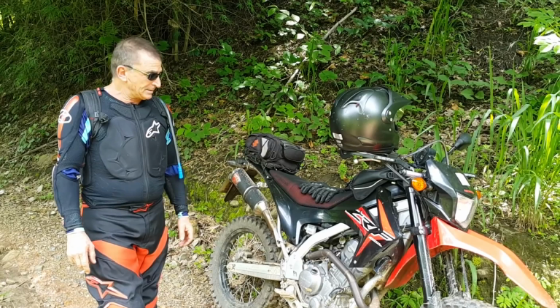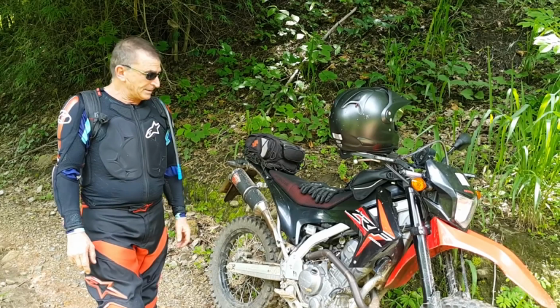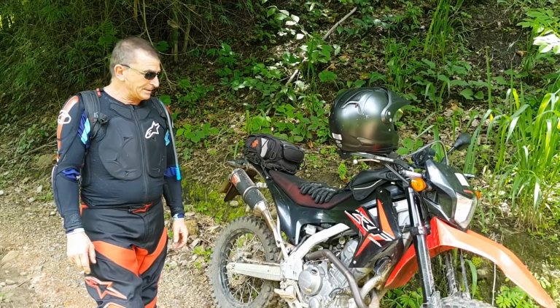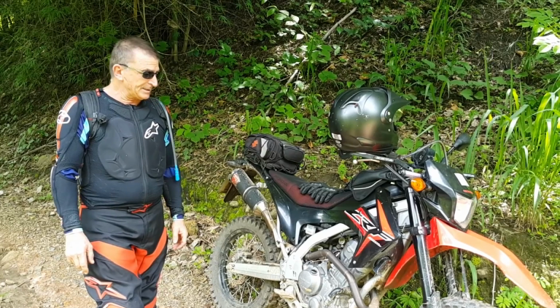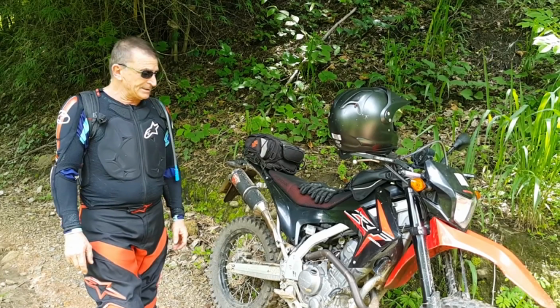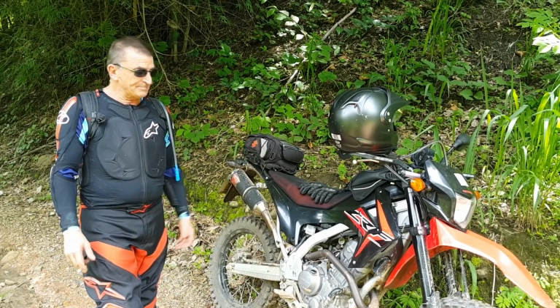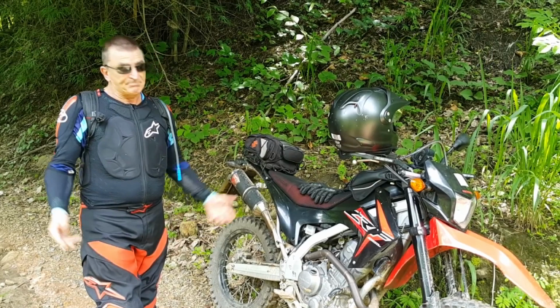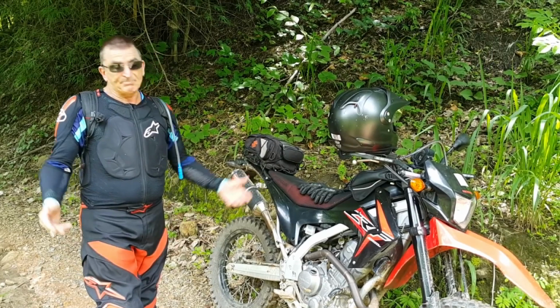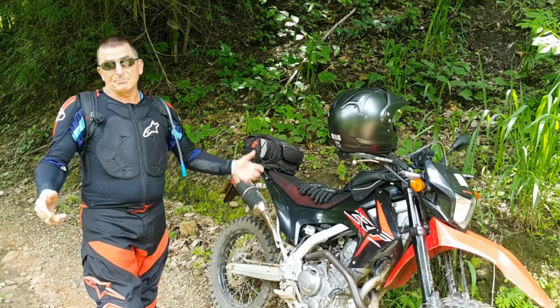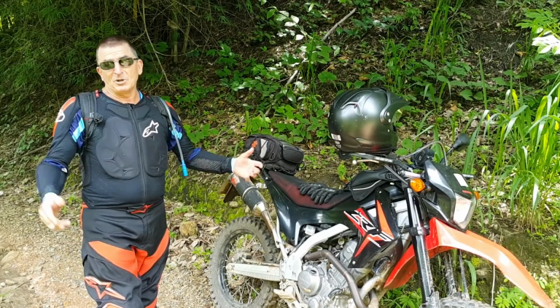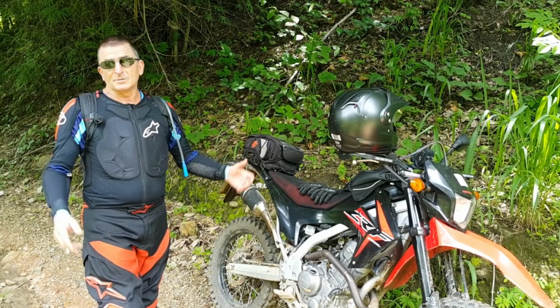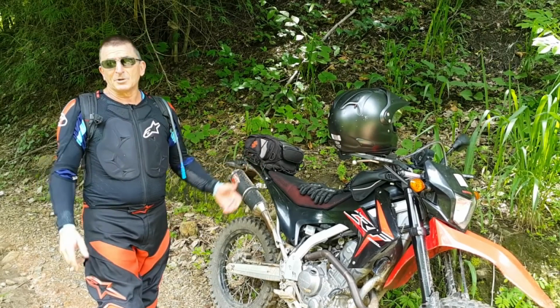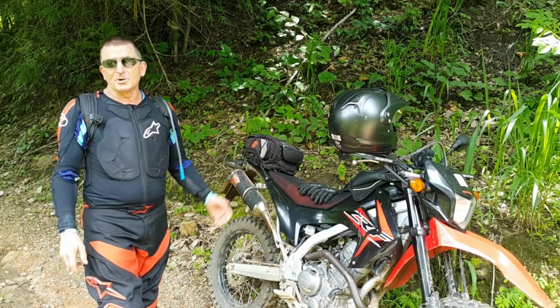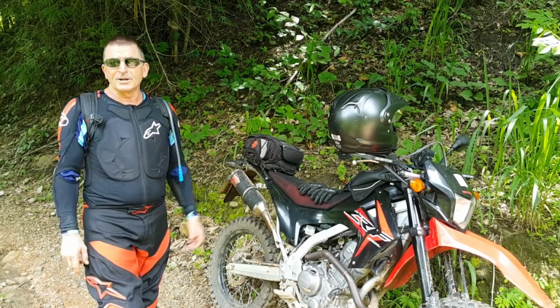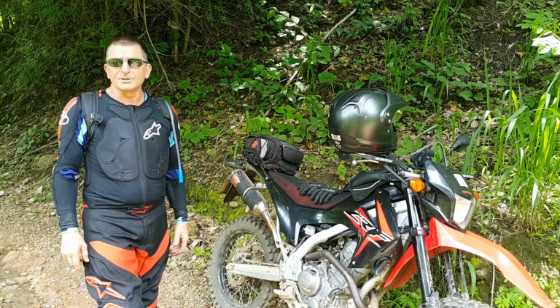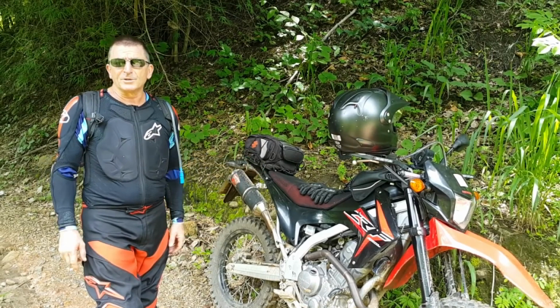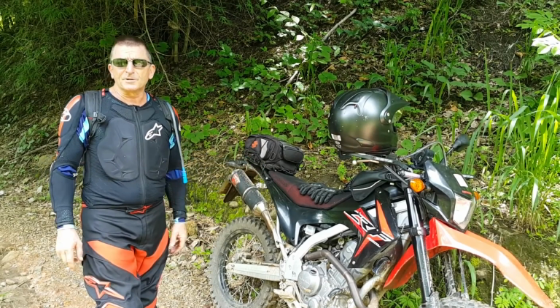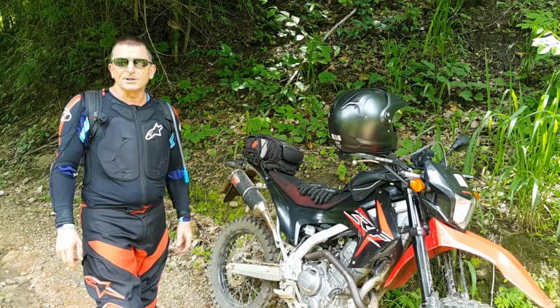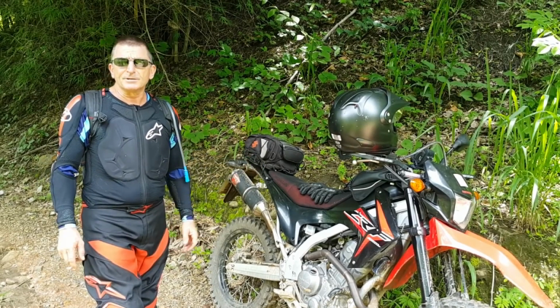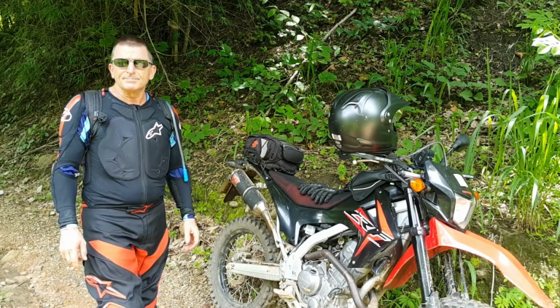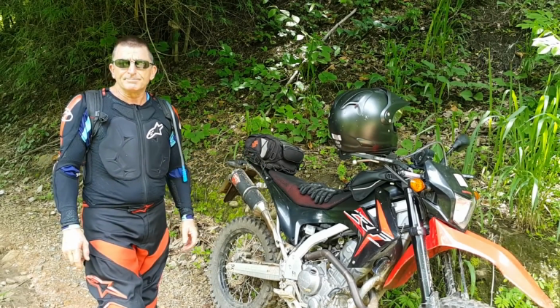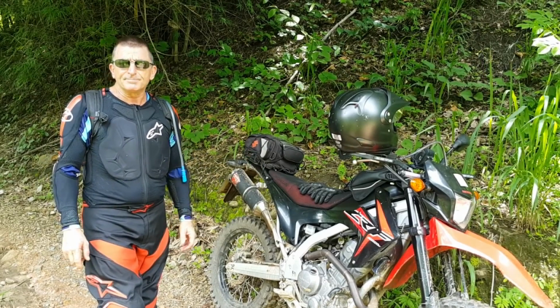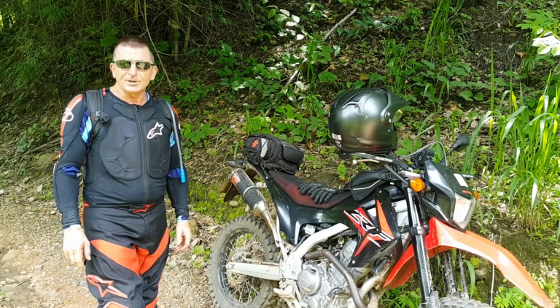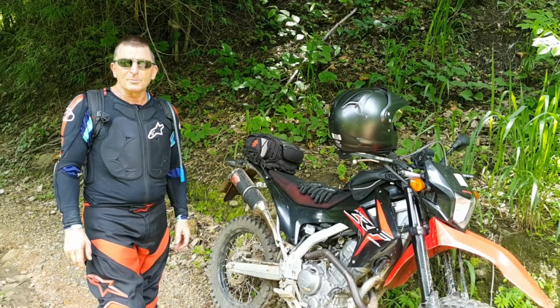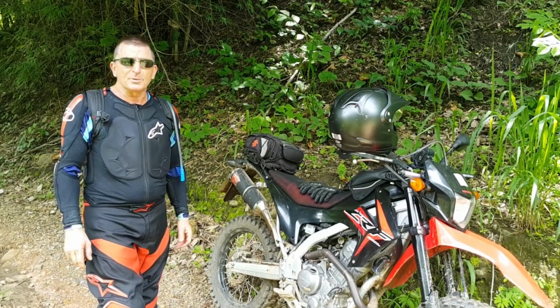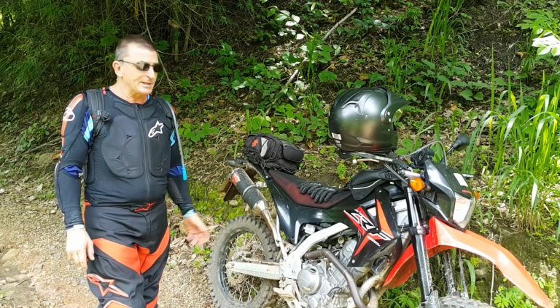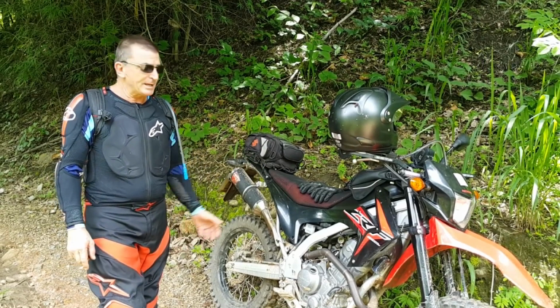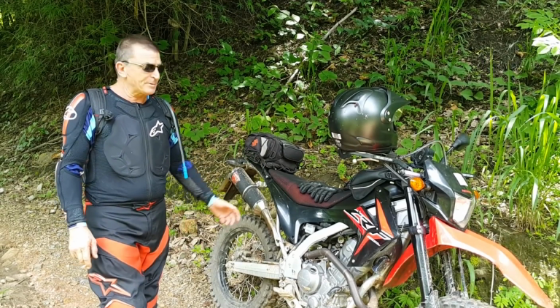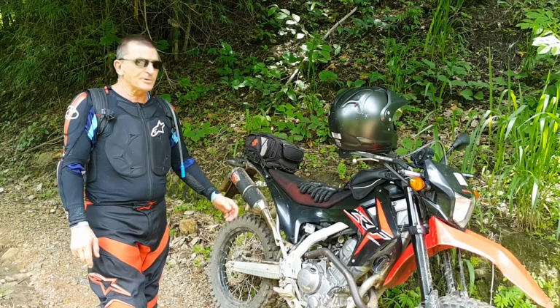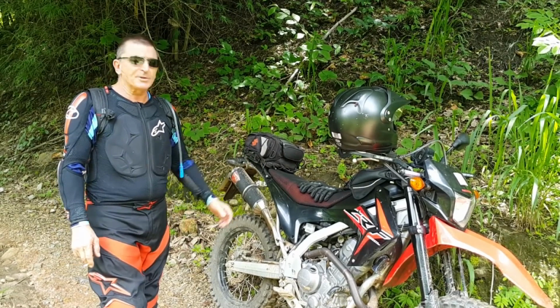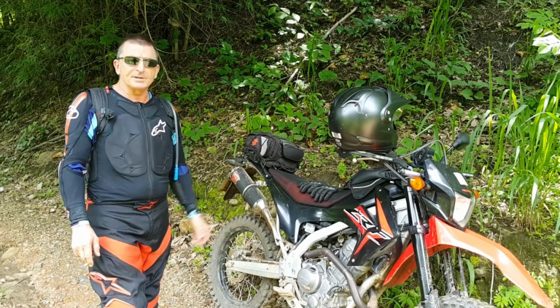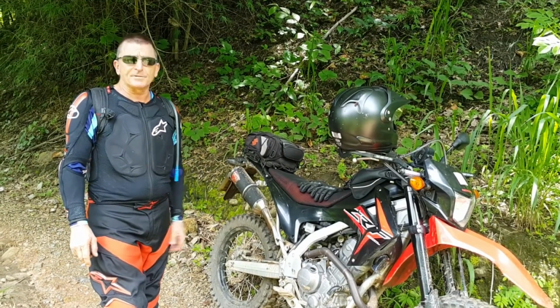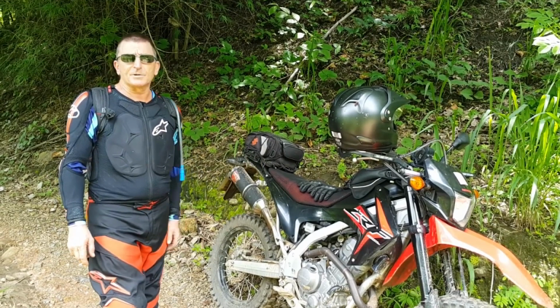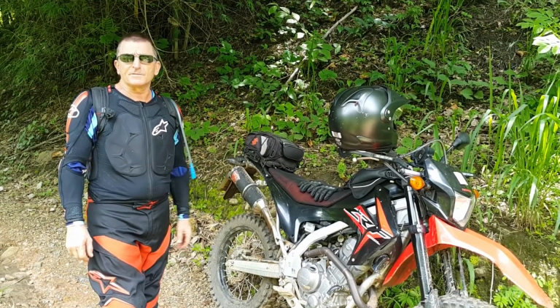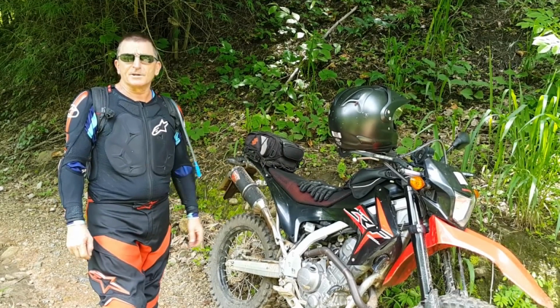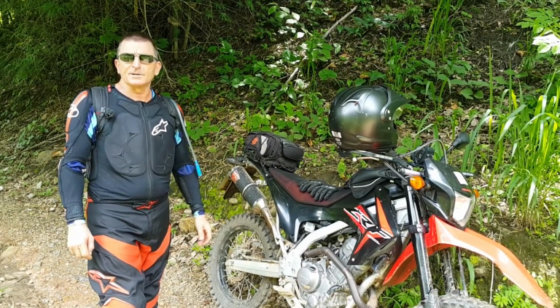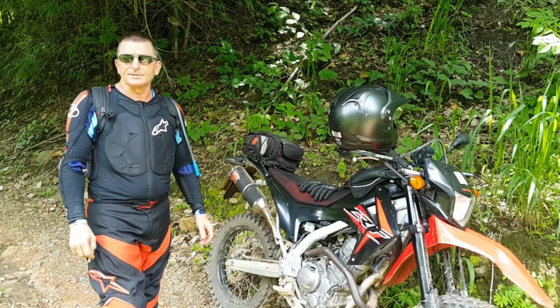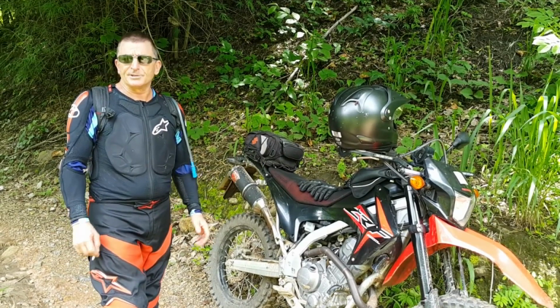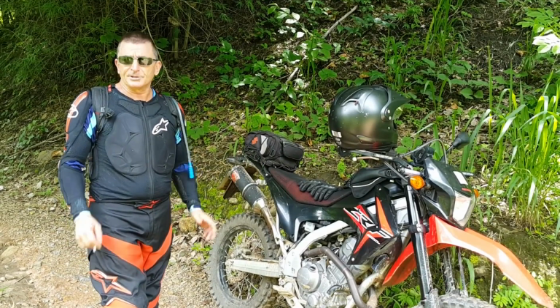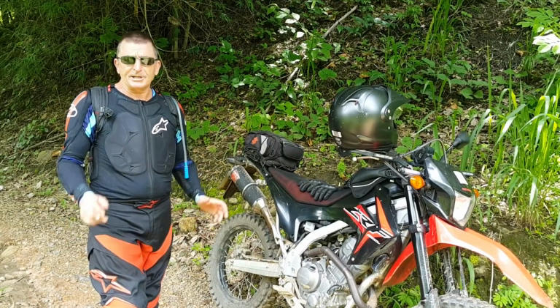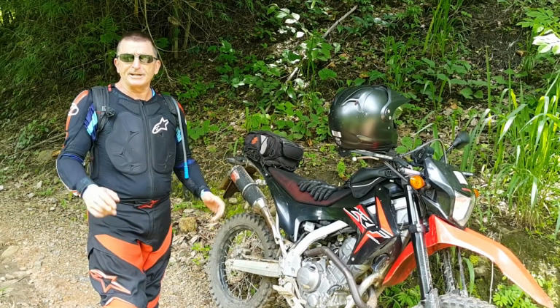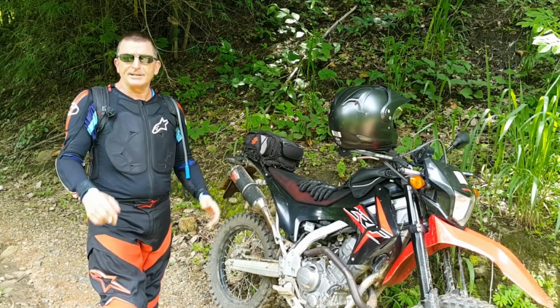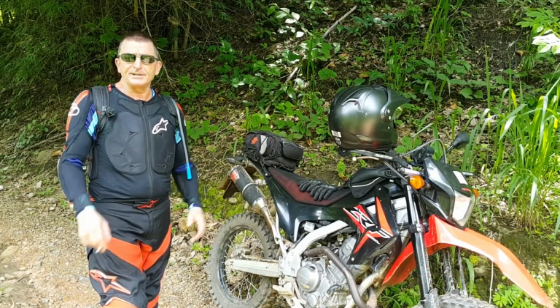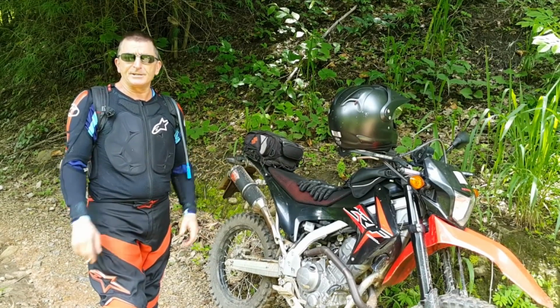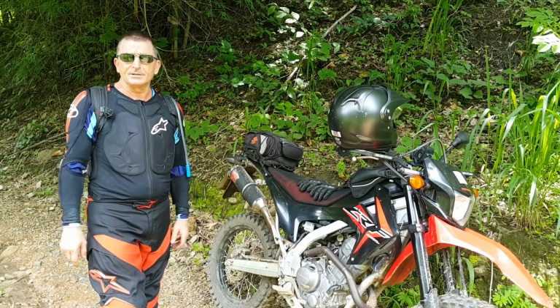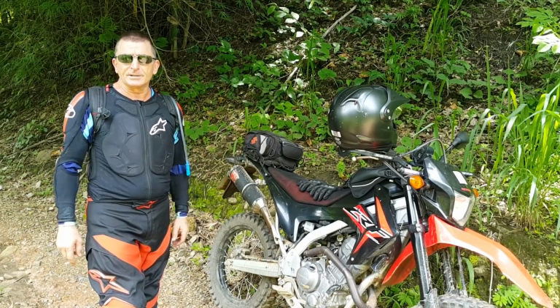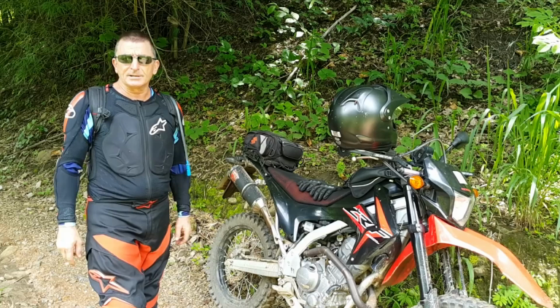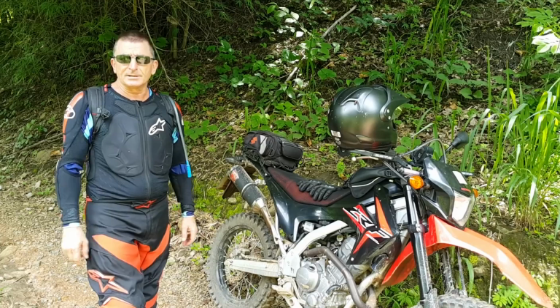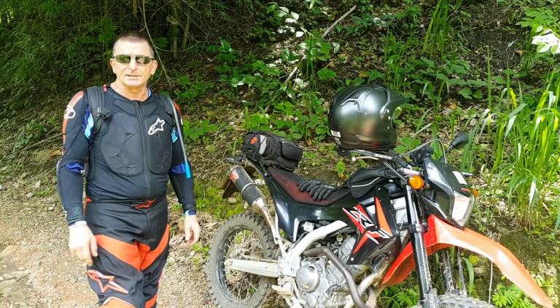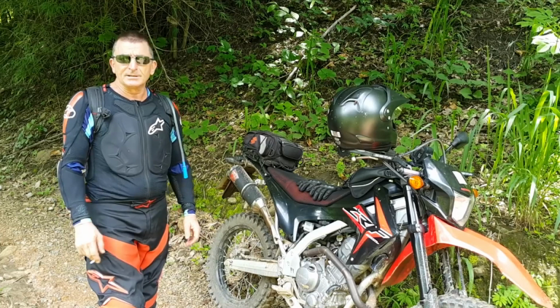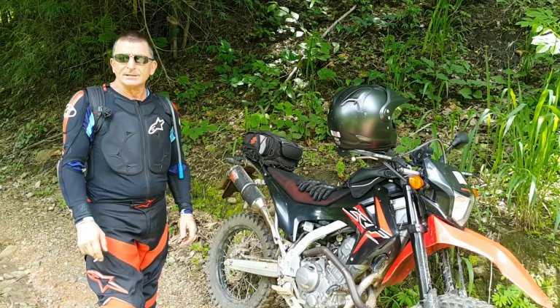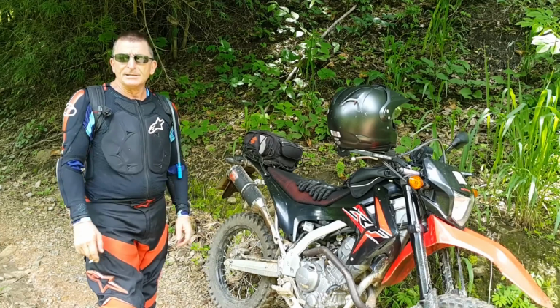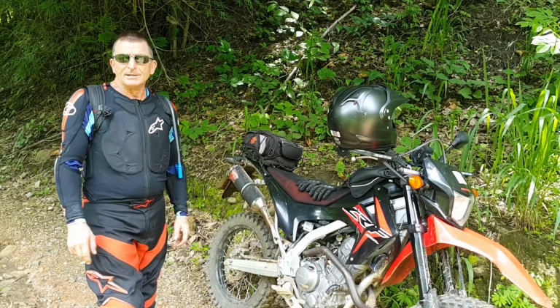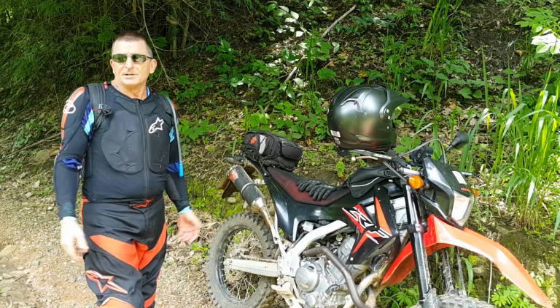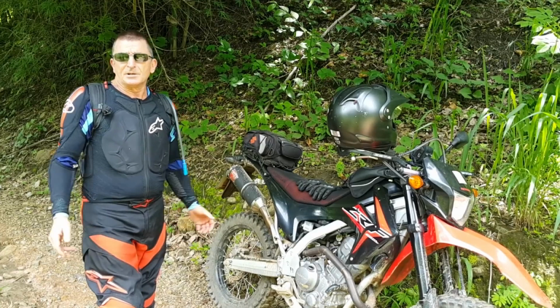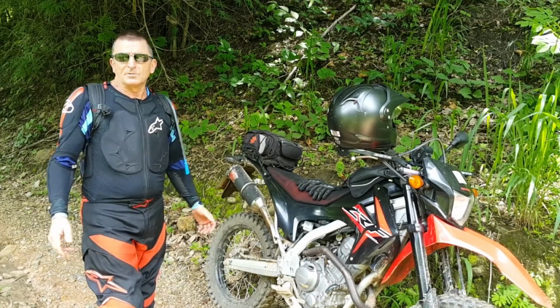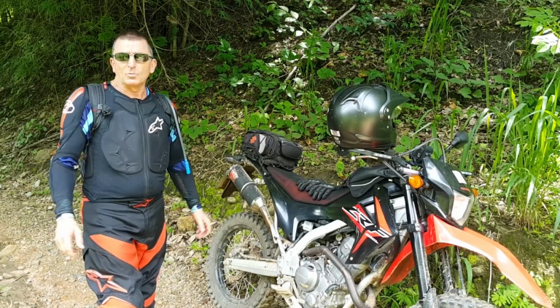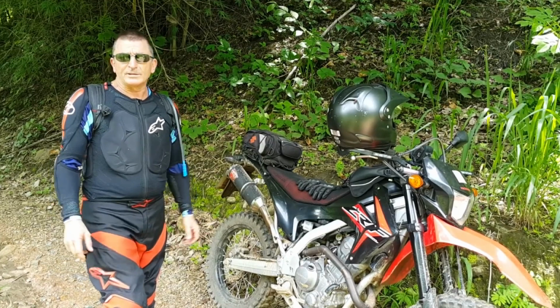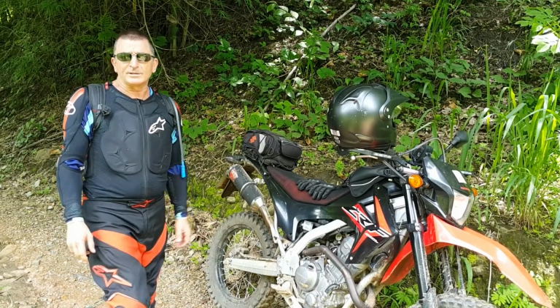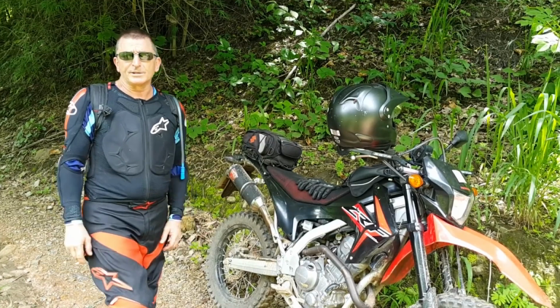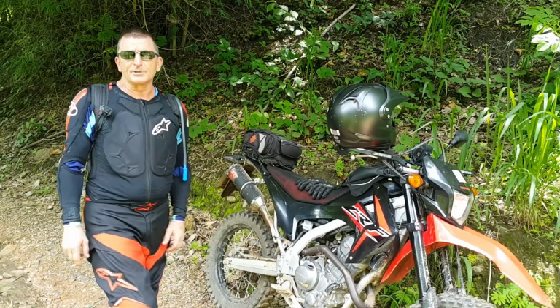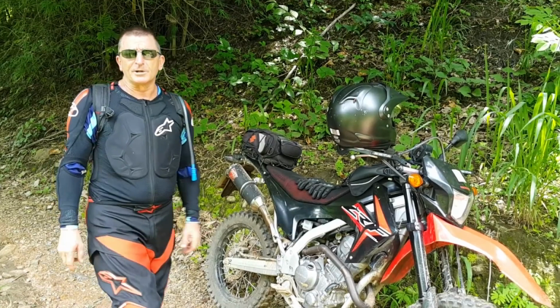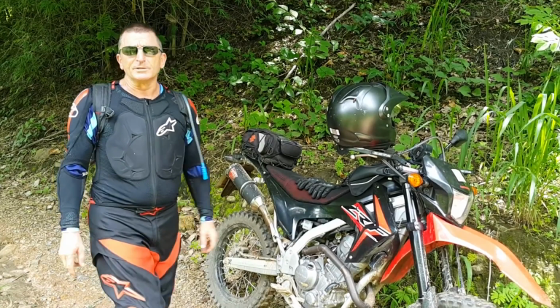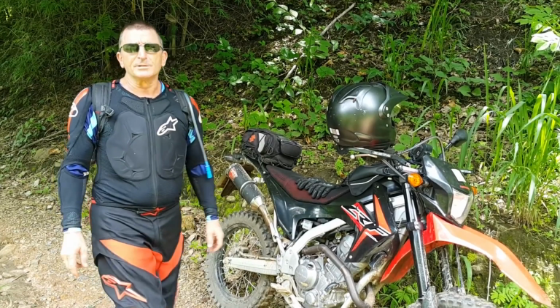Most of my riding's off-road, and I'm pretty happy with these for off-road. Just take it easy on wet sealed roads.